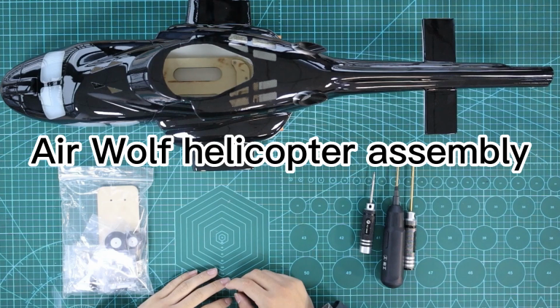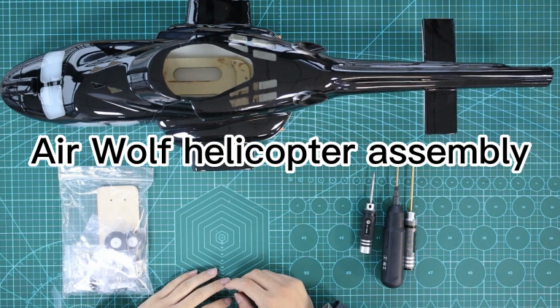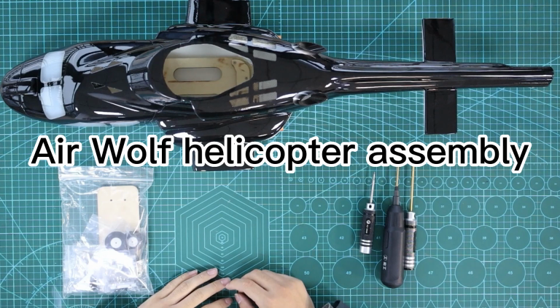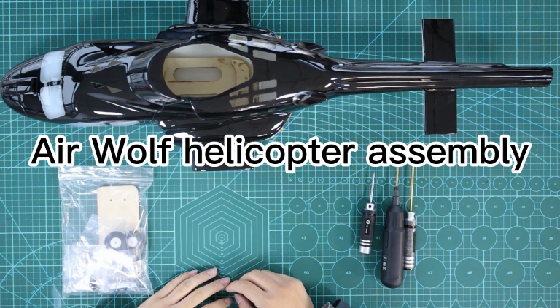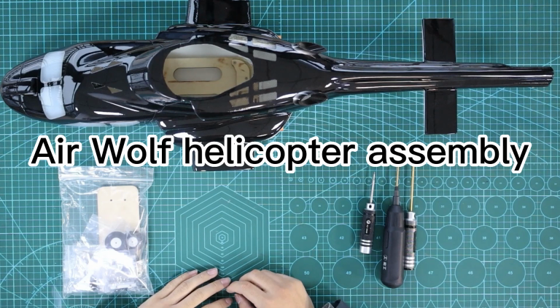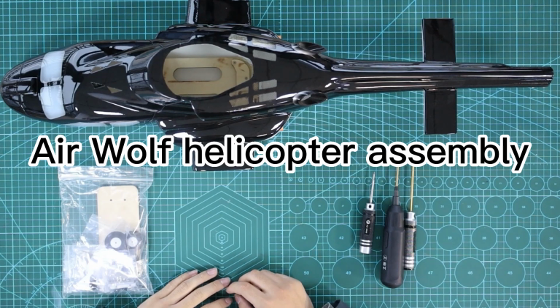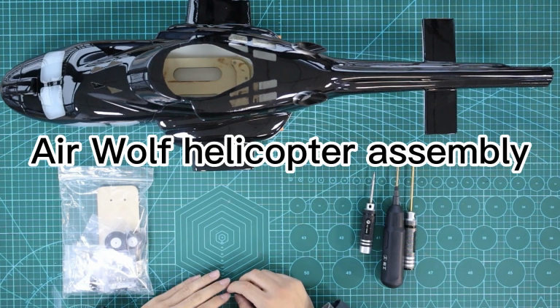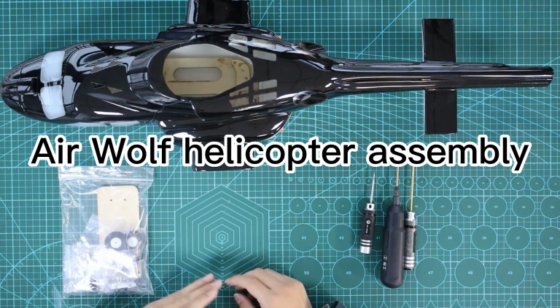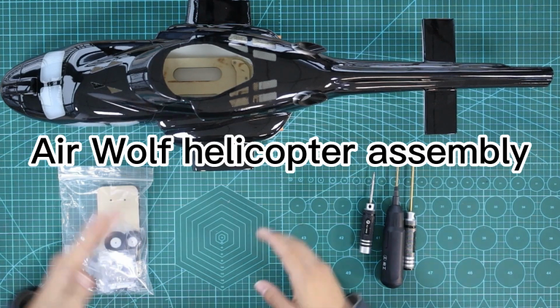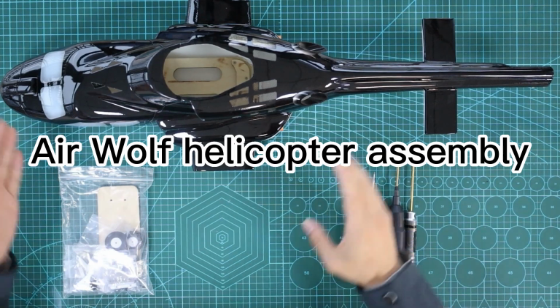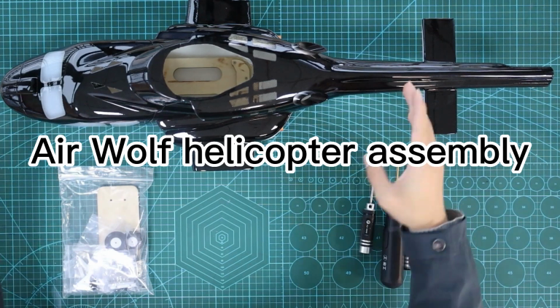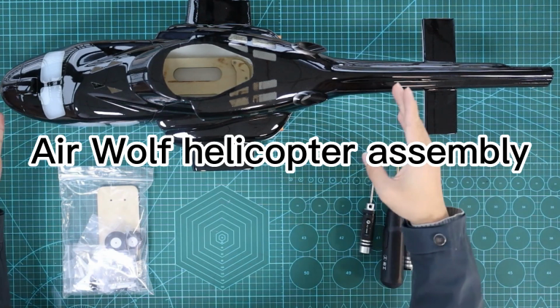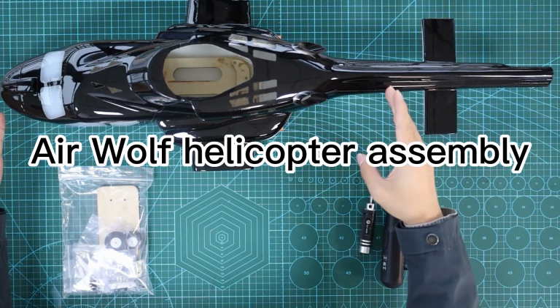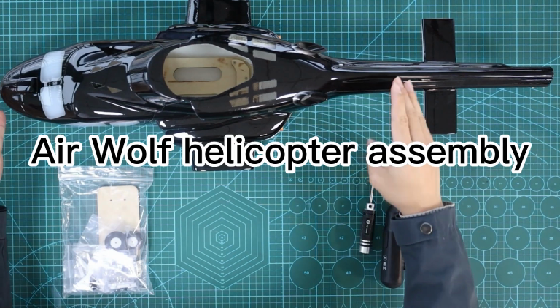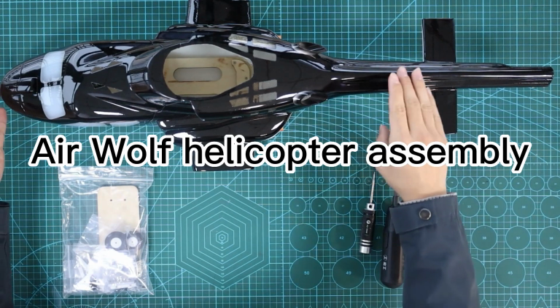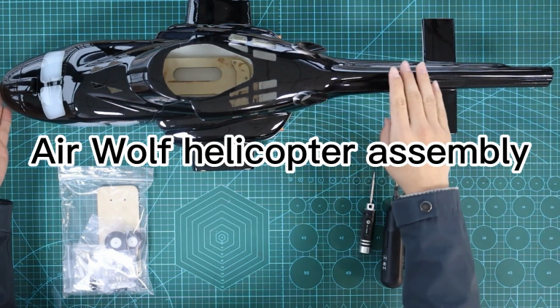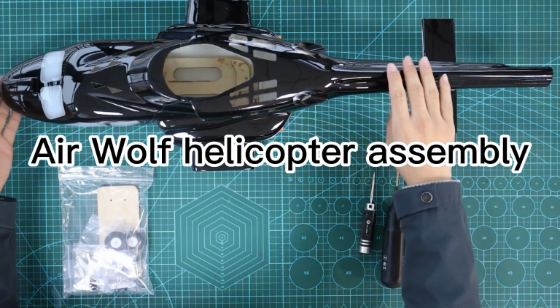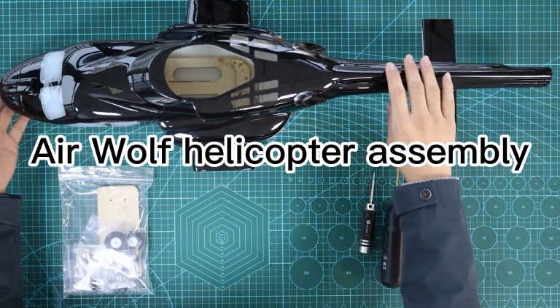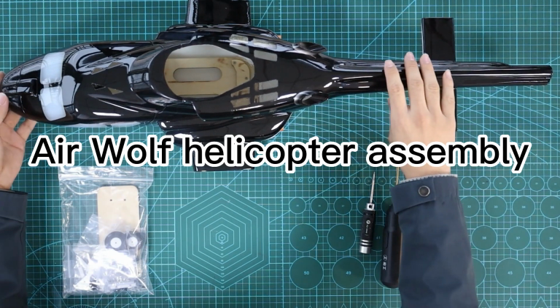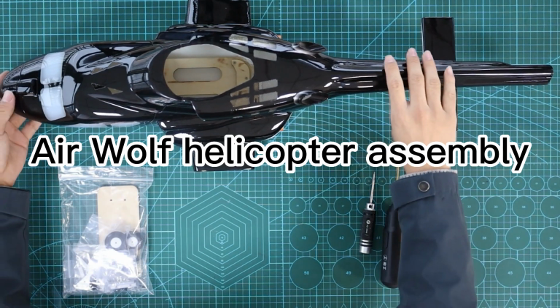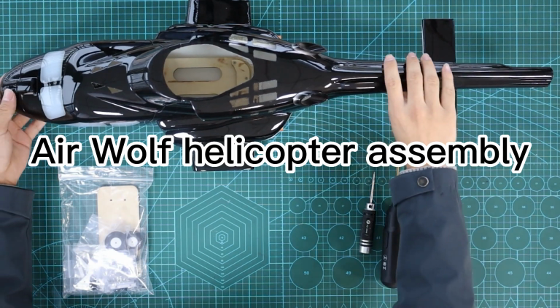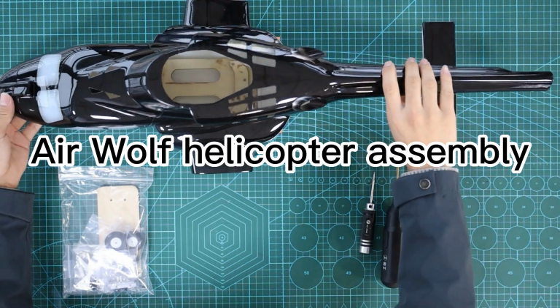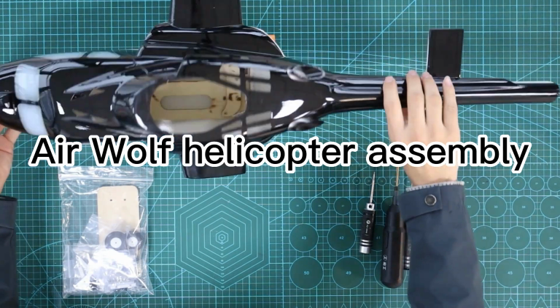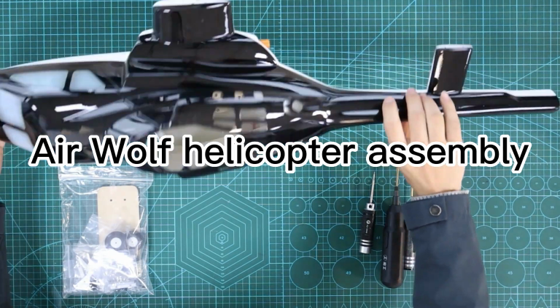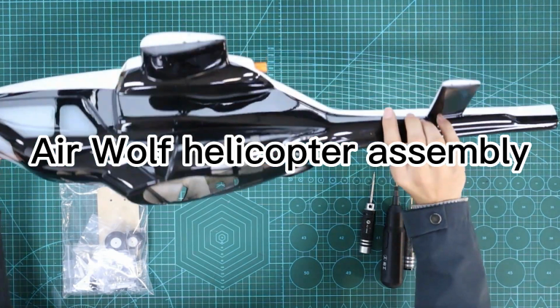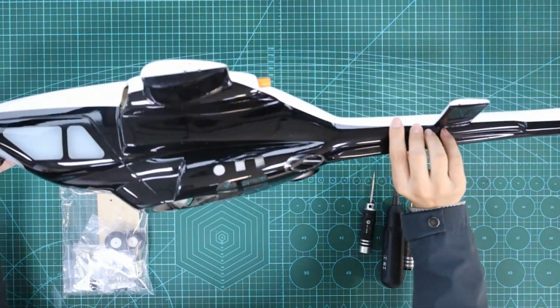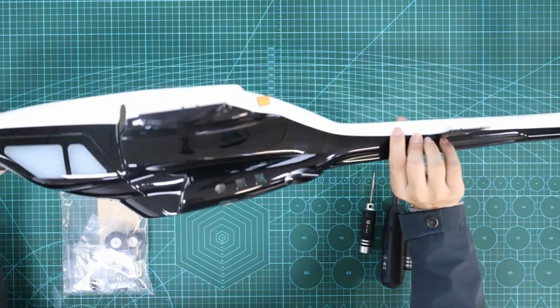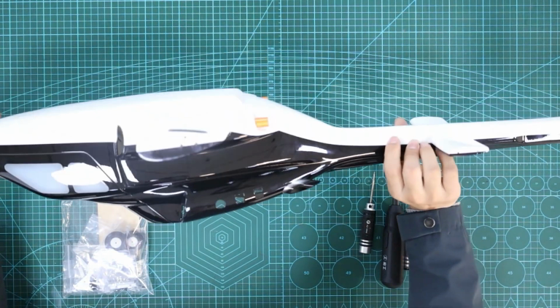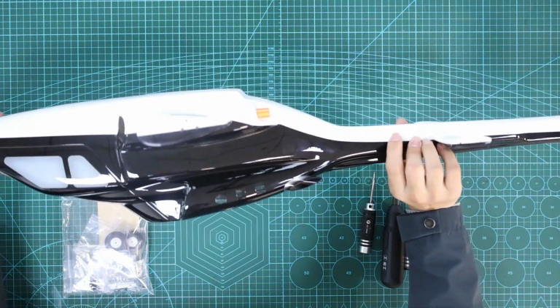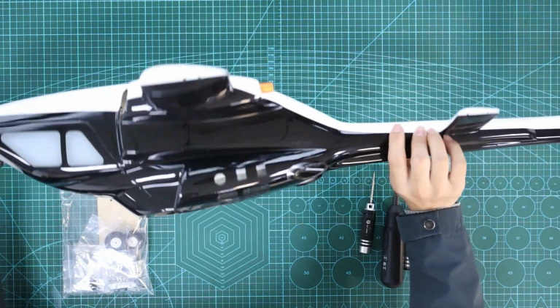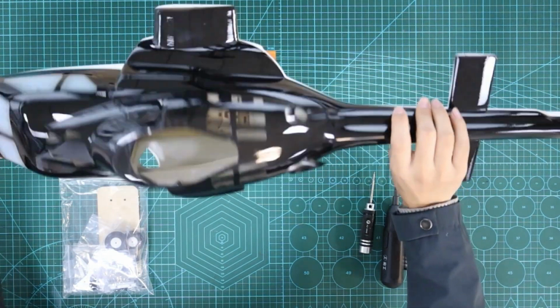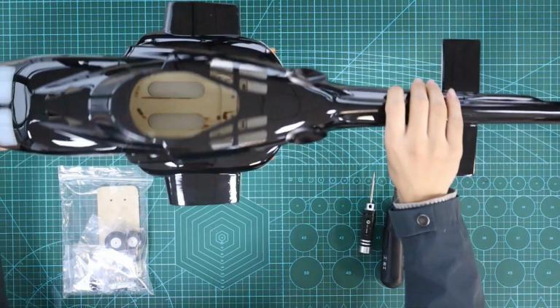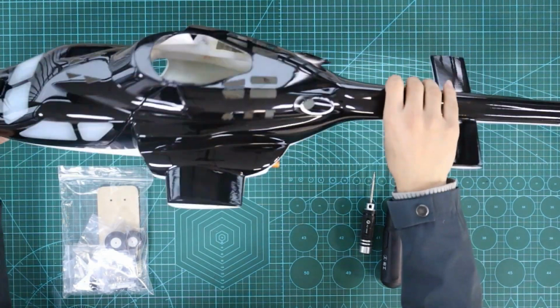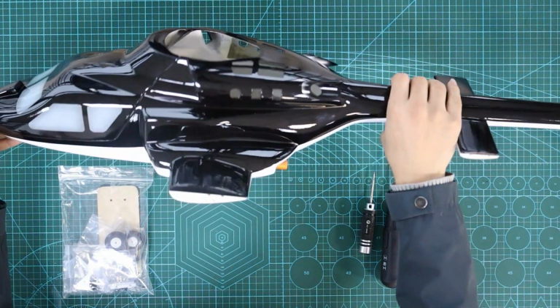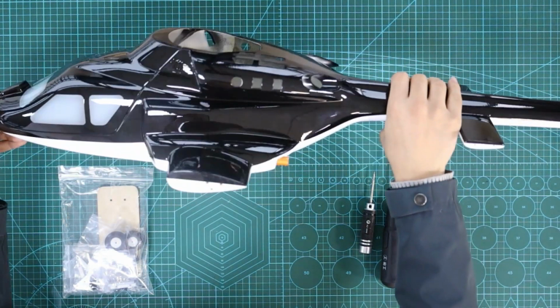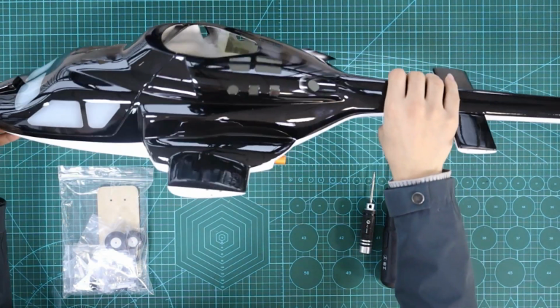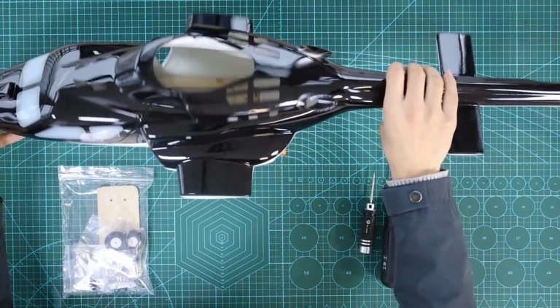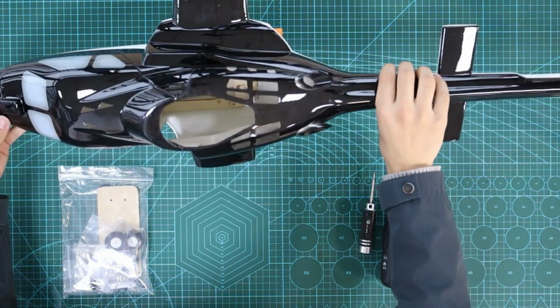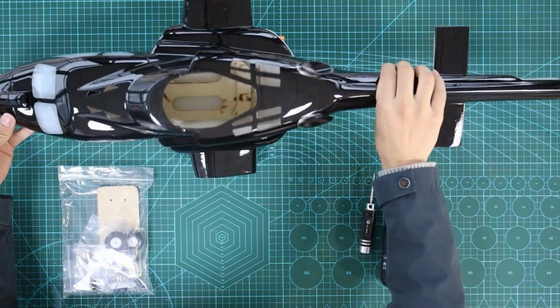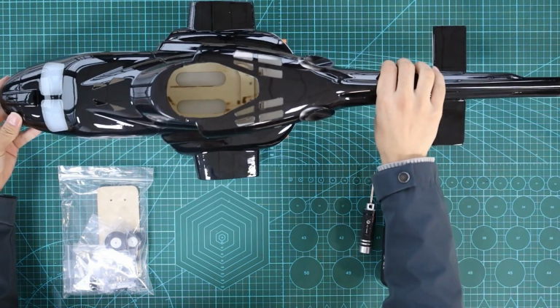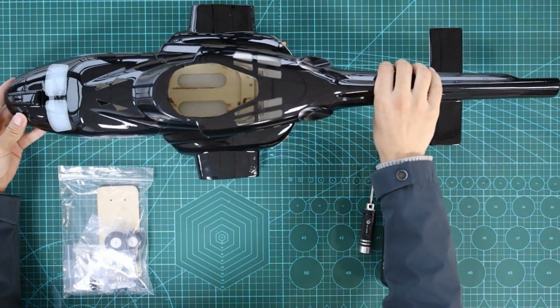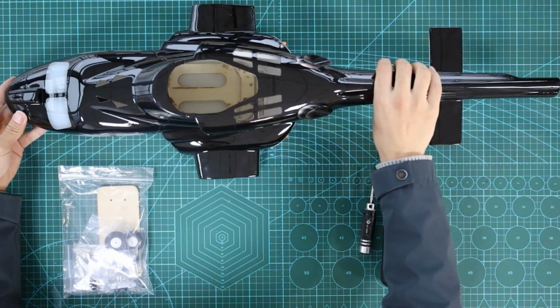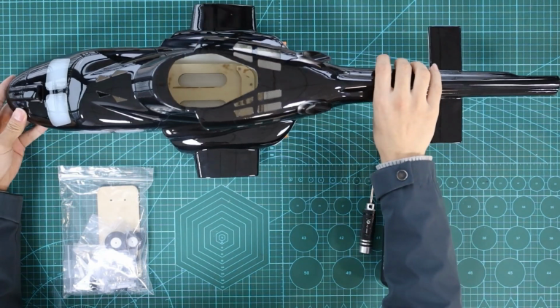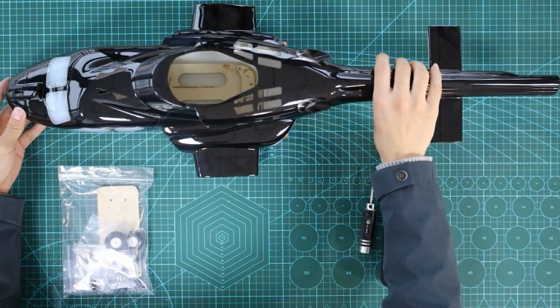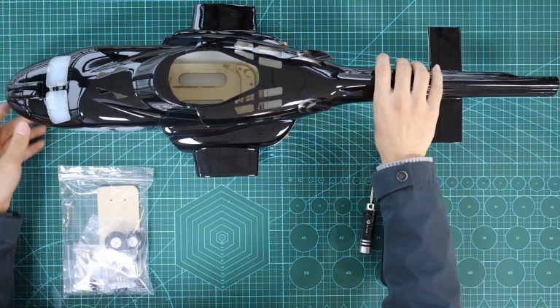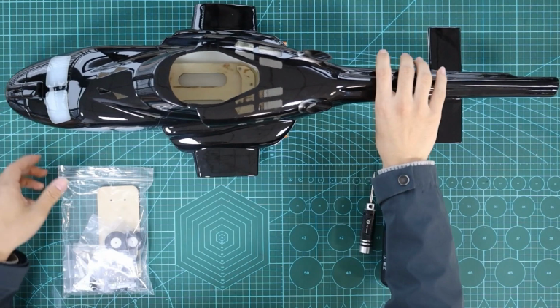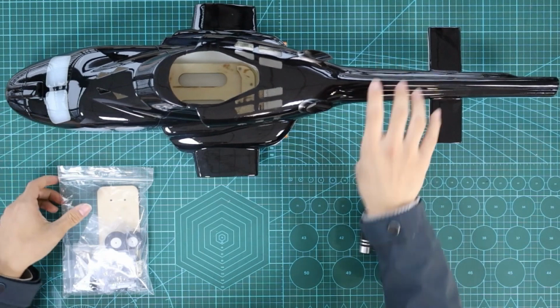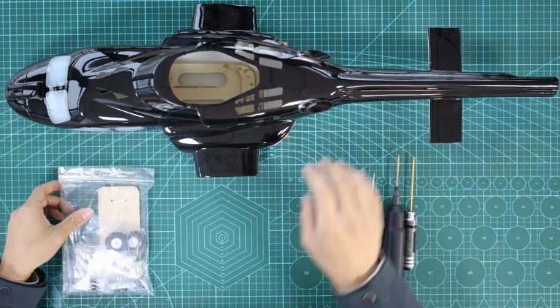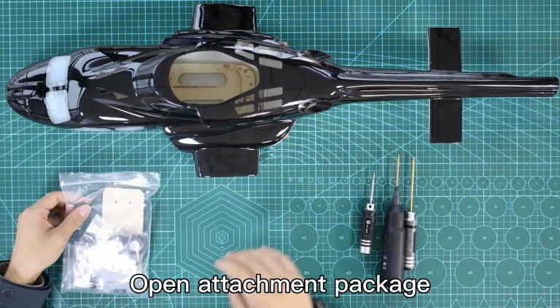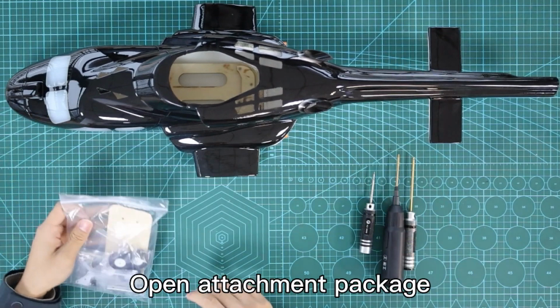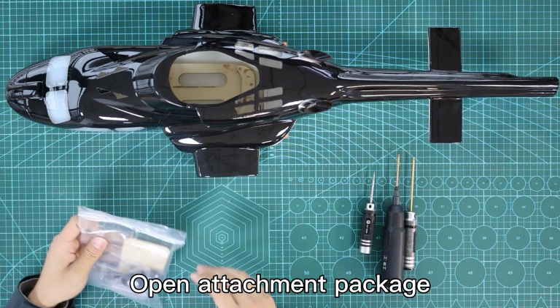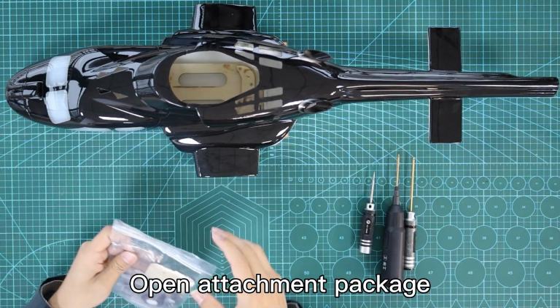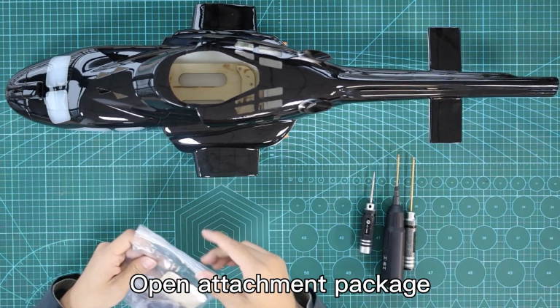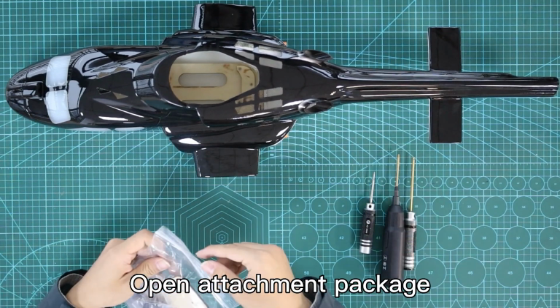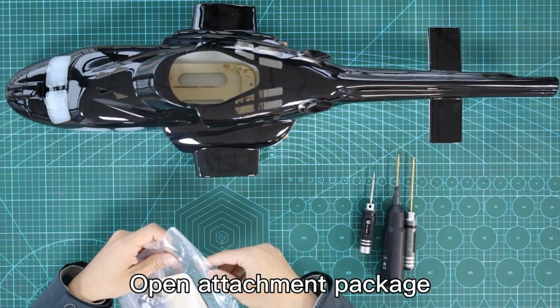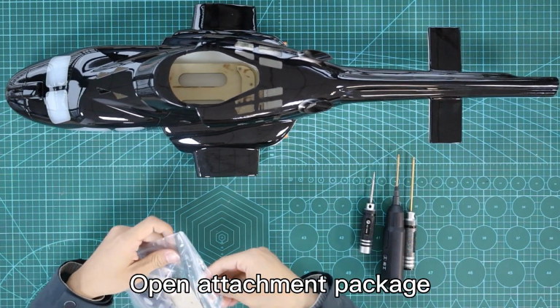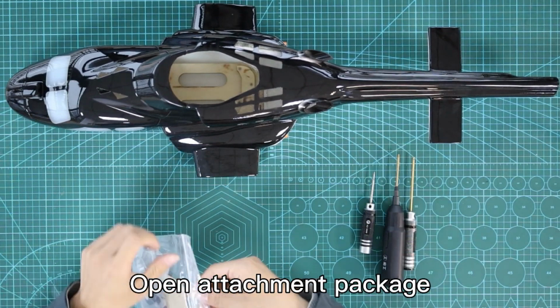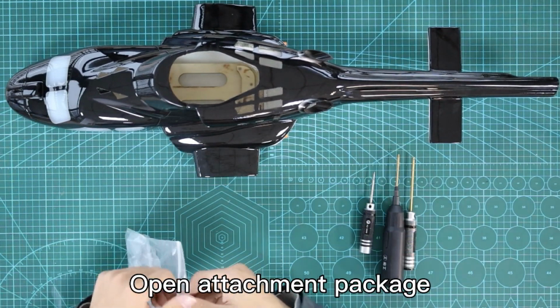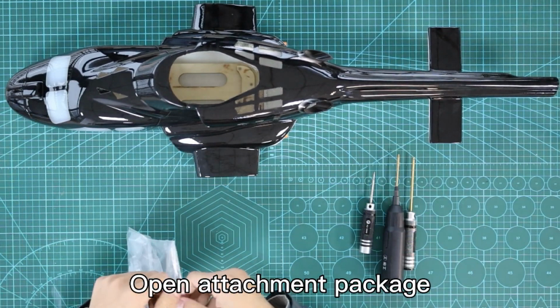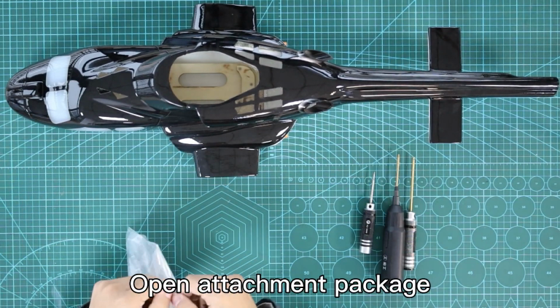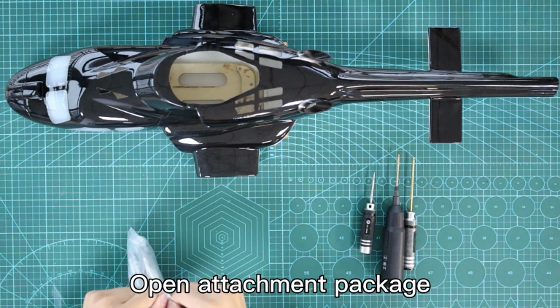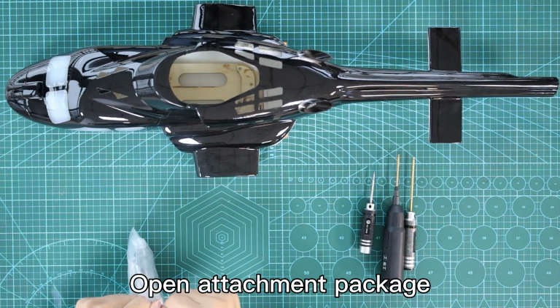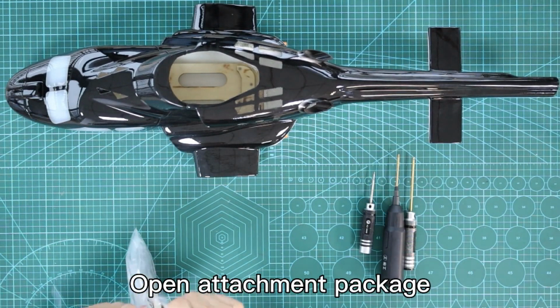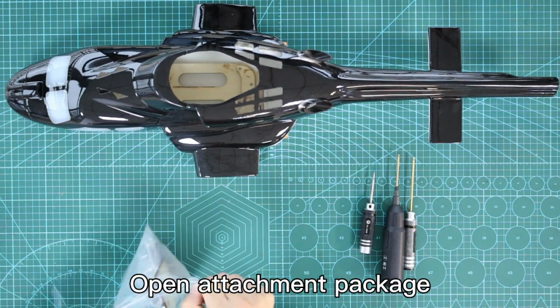Airwolf Helicopter Assembly. Open the attachment package.